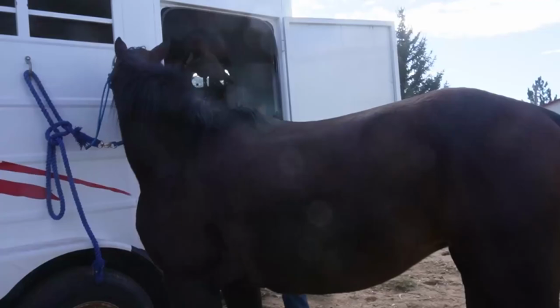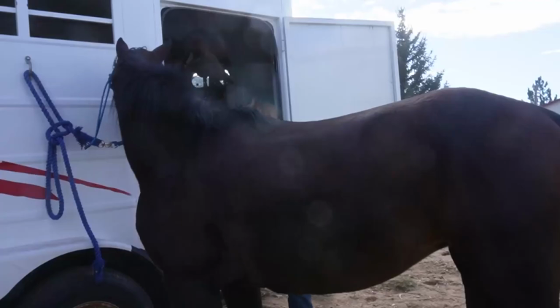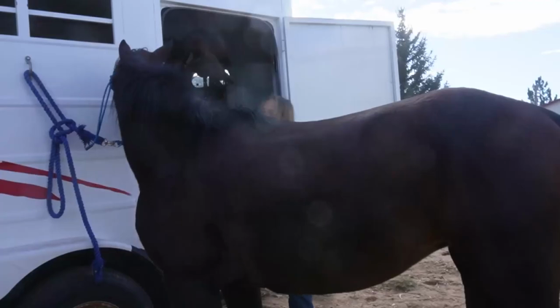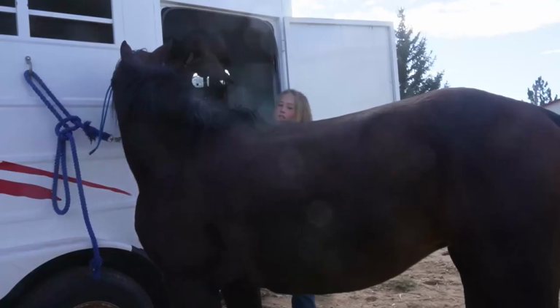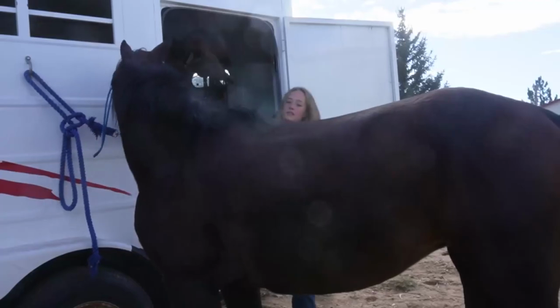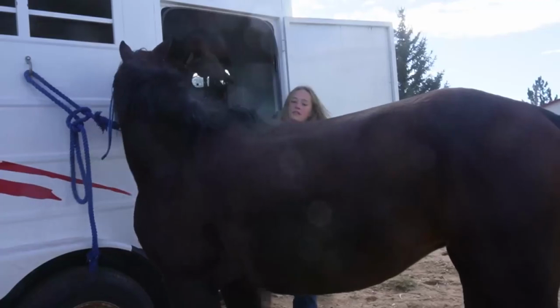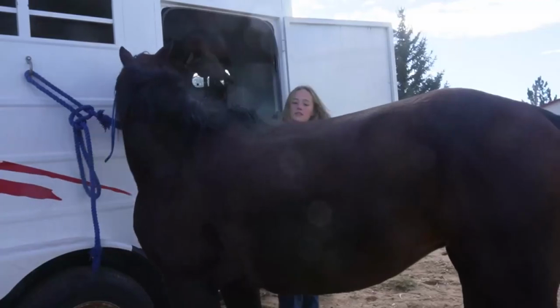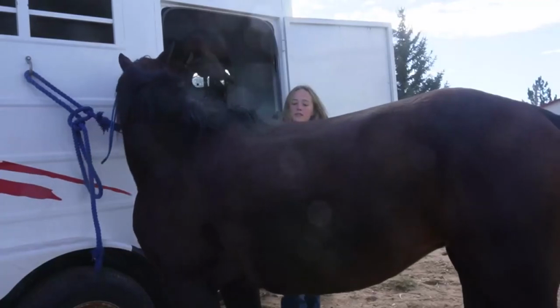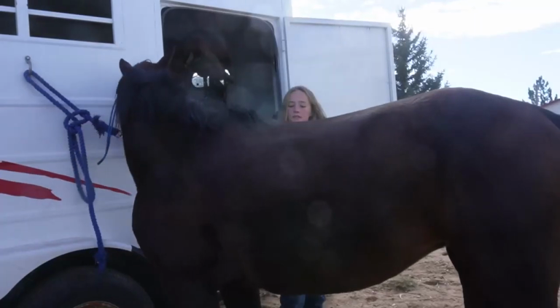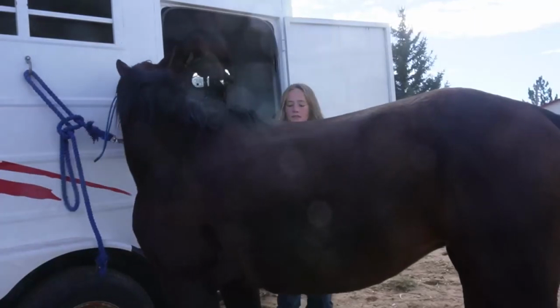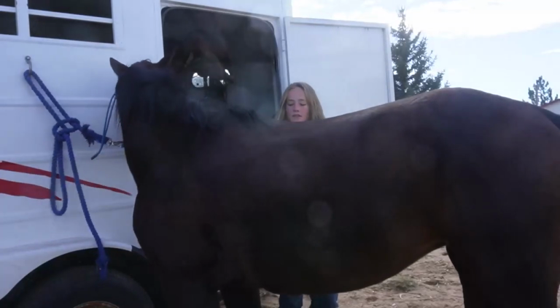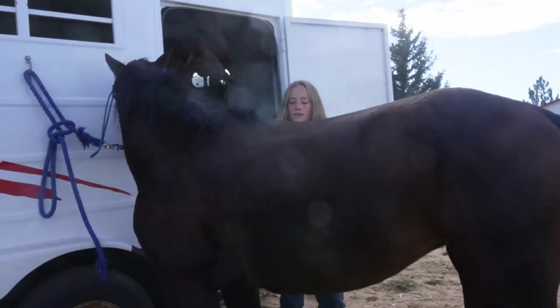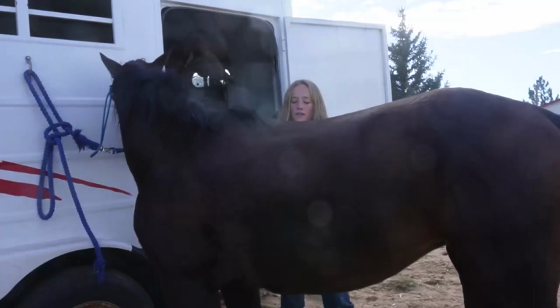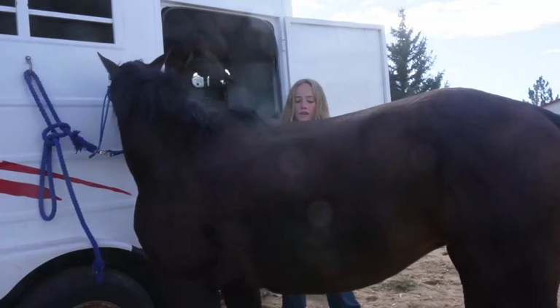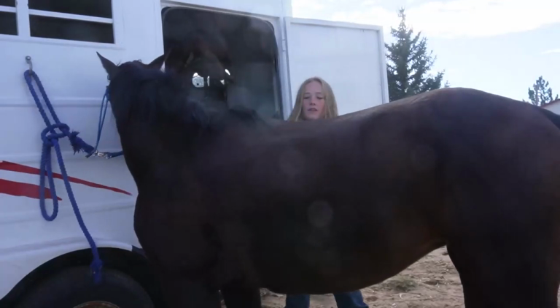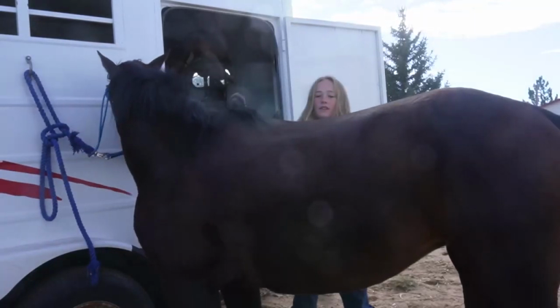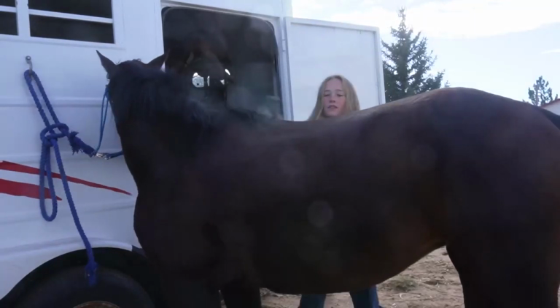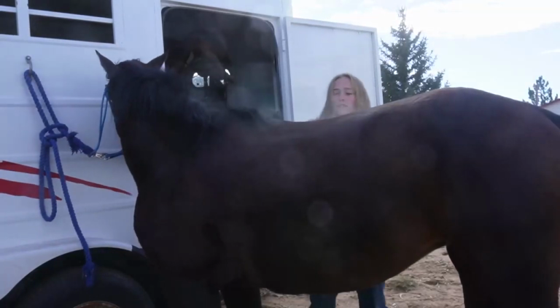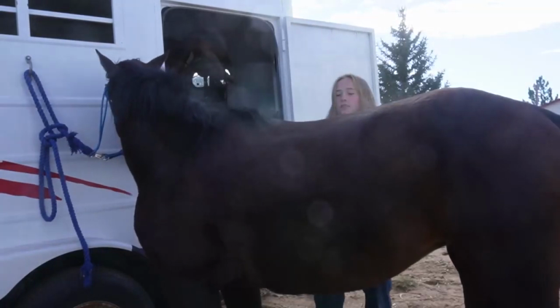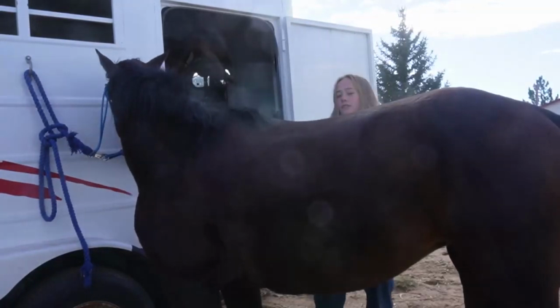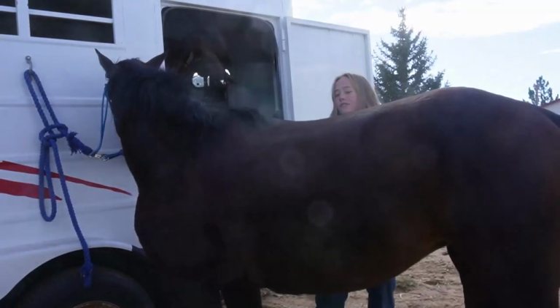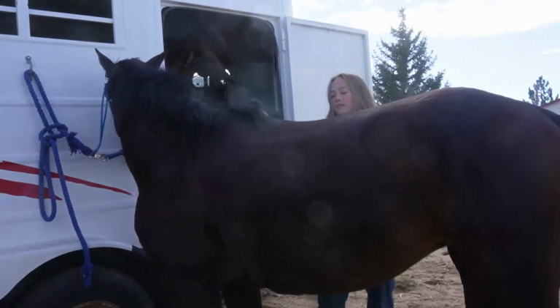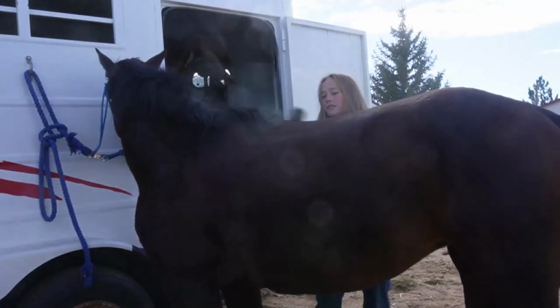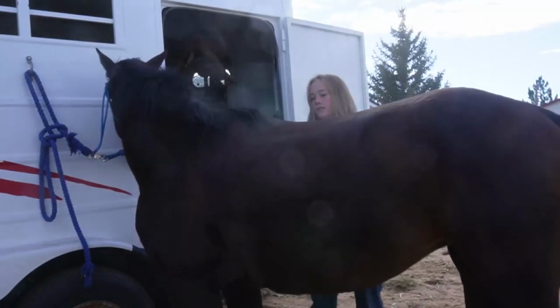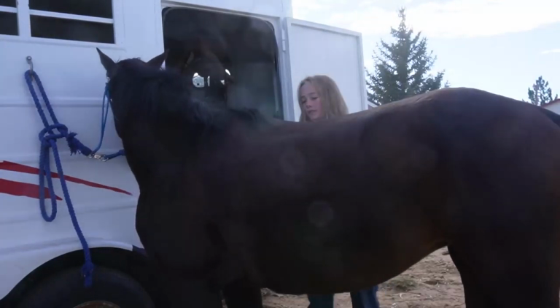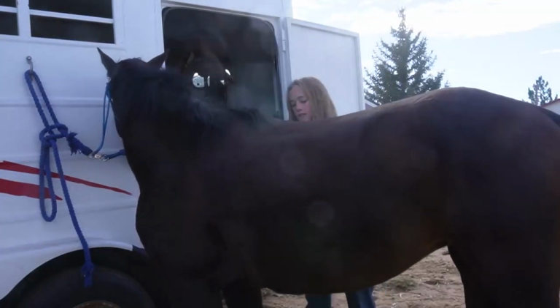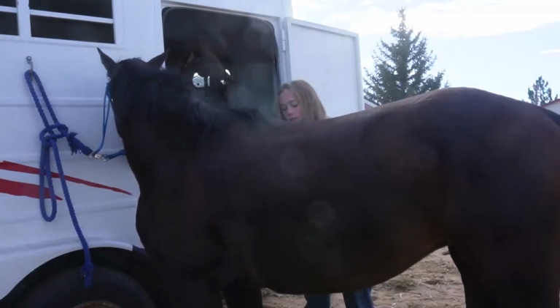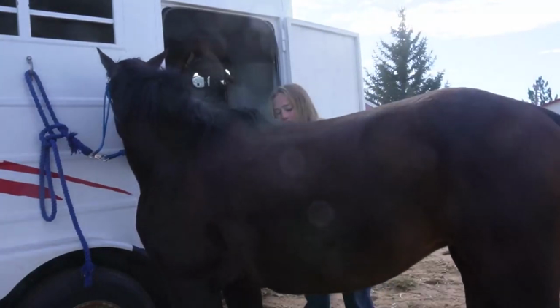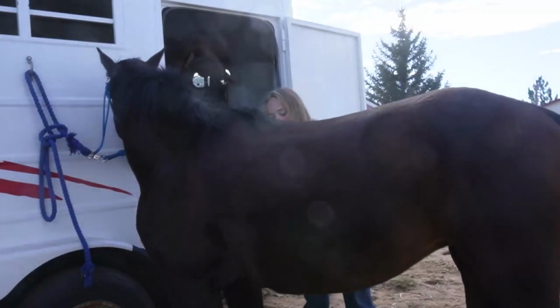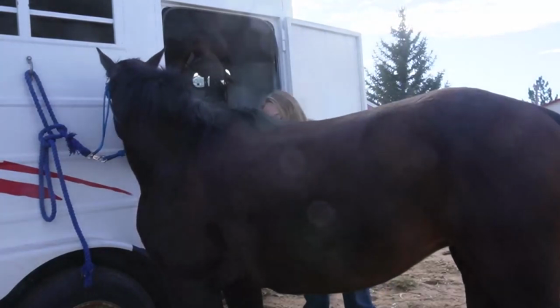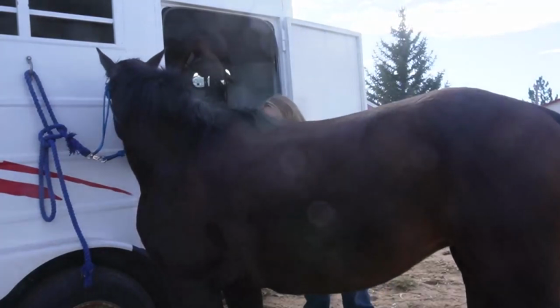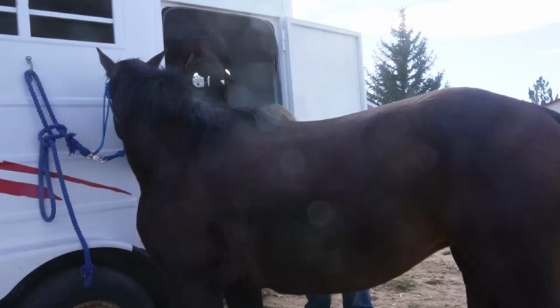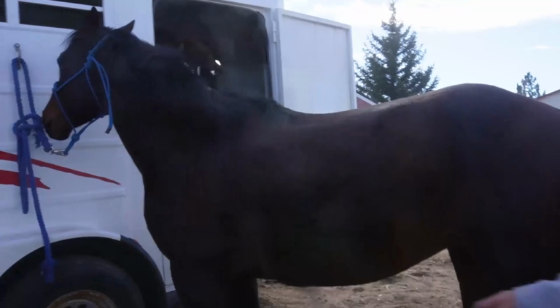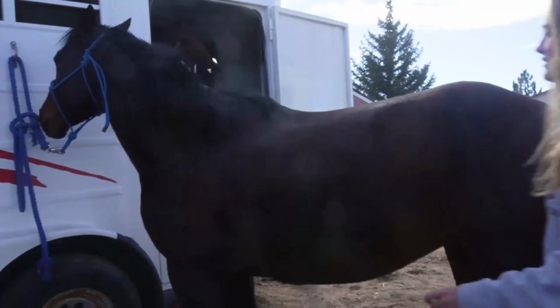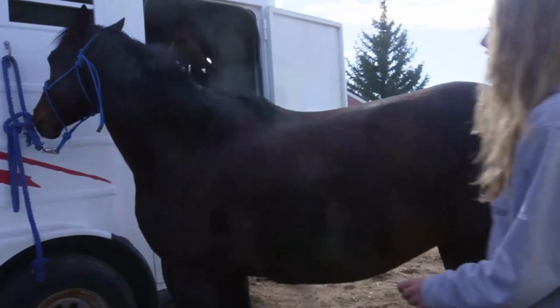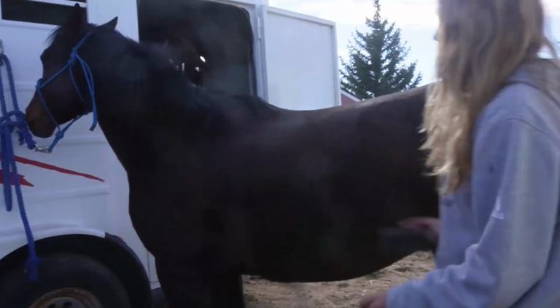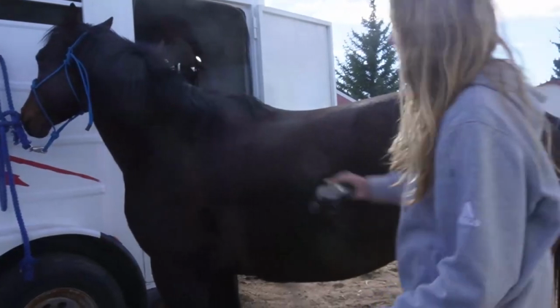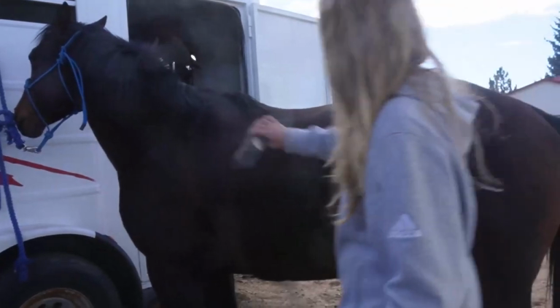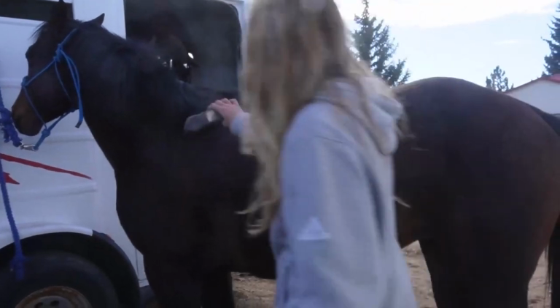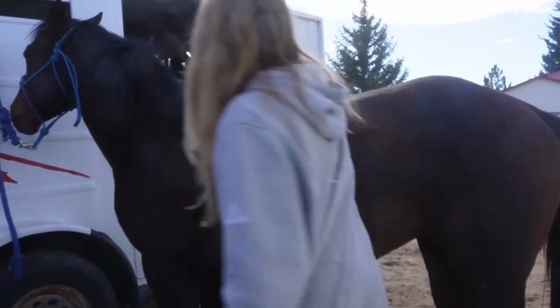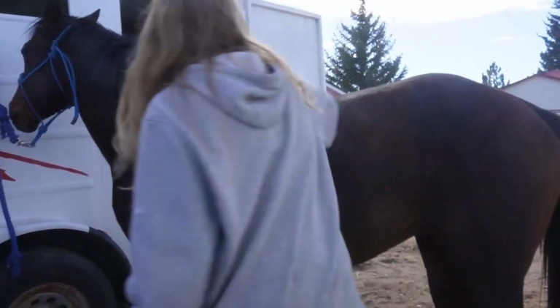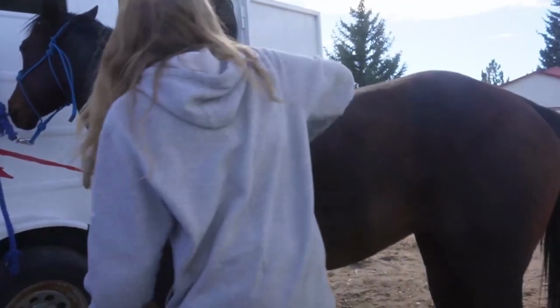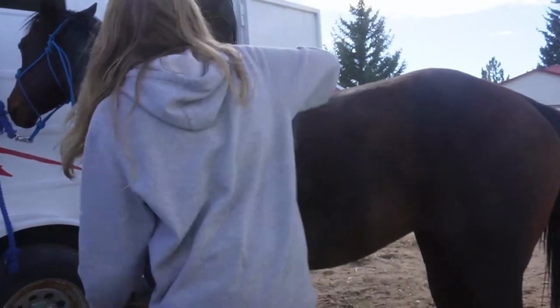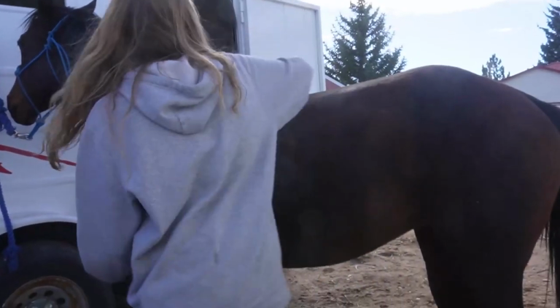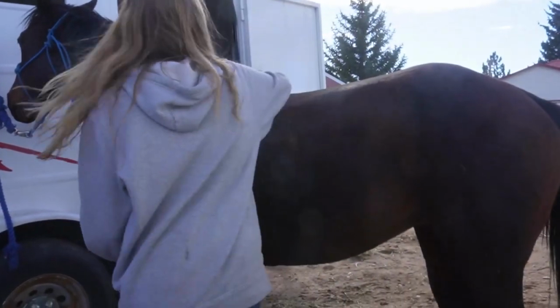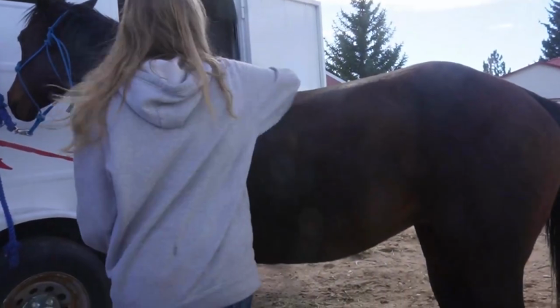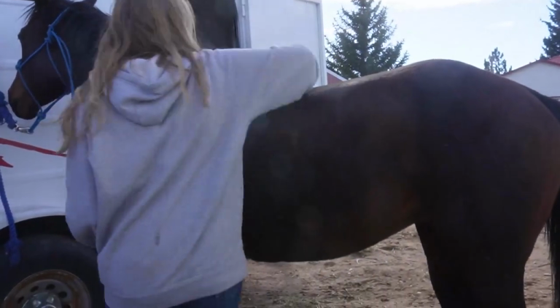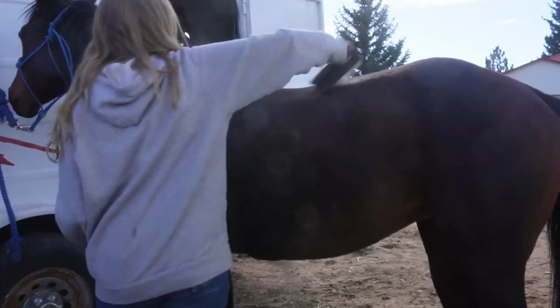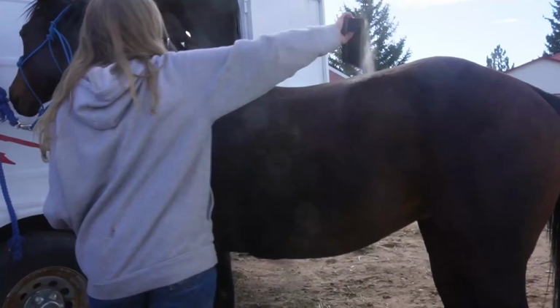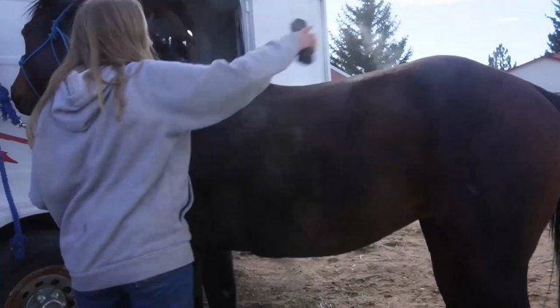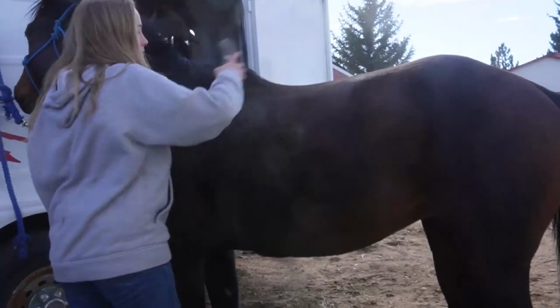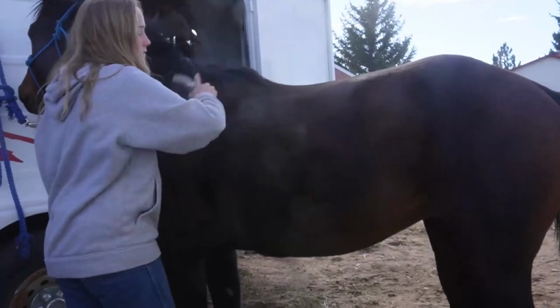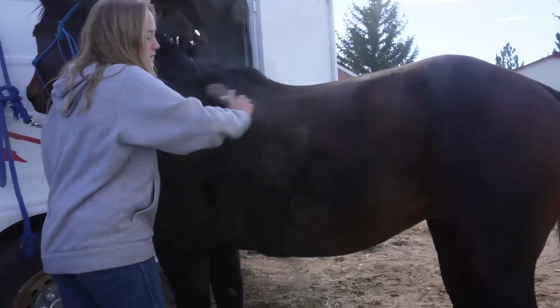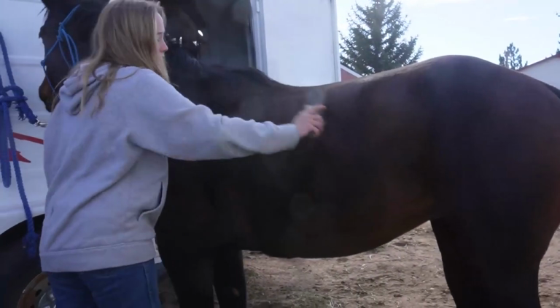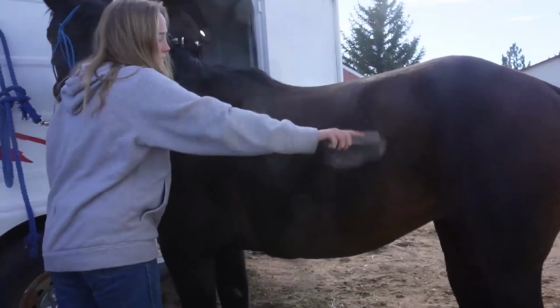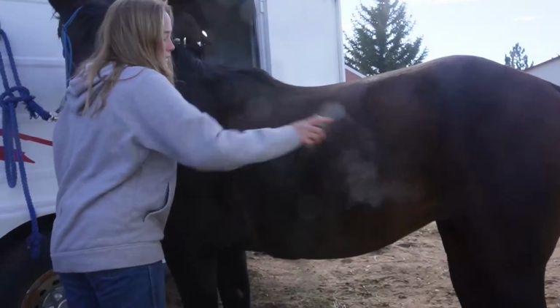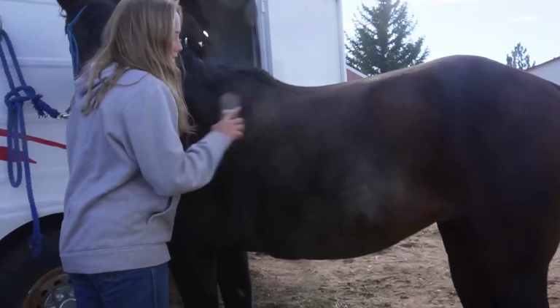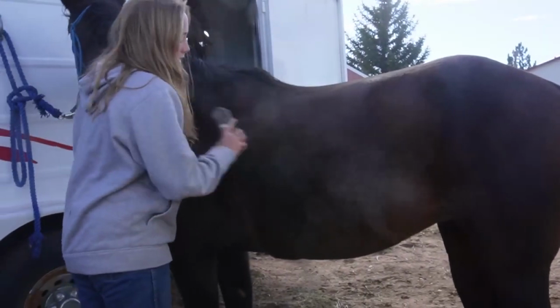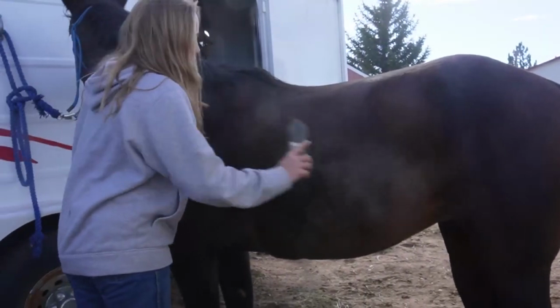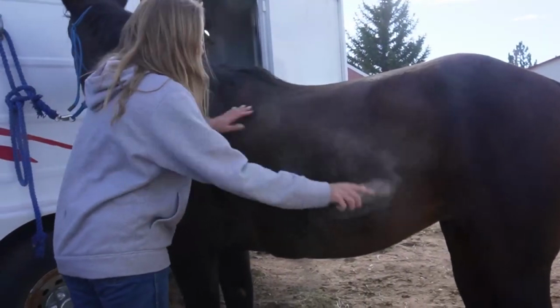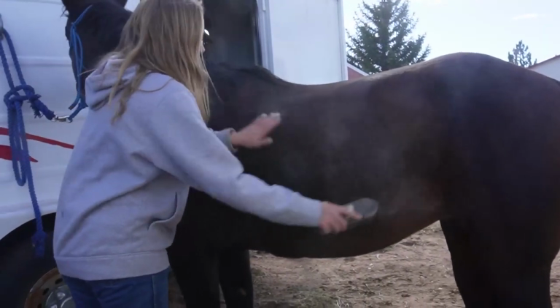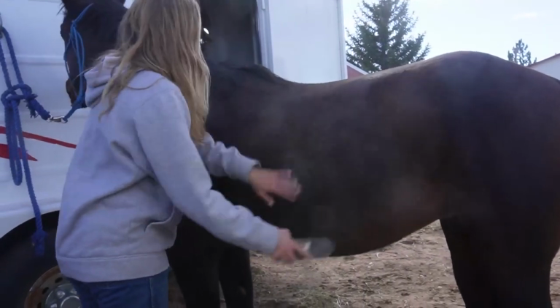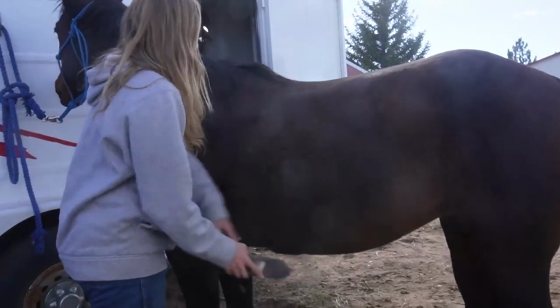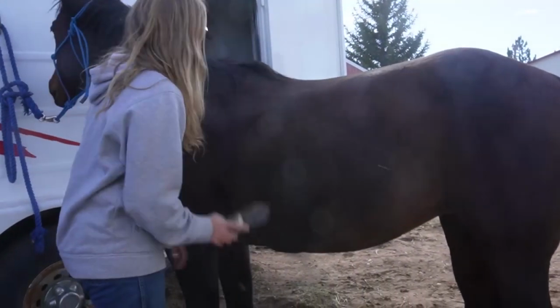You then go in and brush down your horse with a flat brush in a swooshing motion.